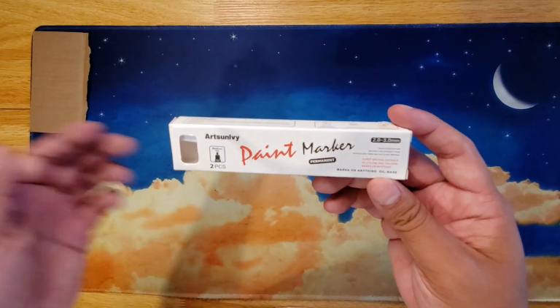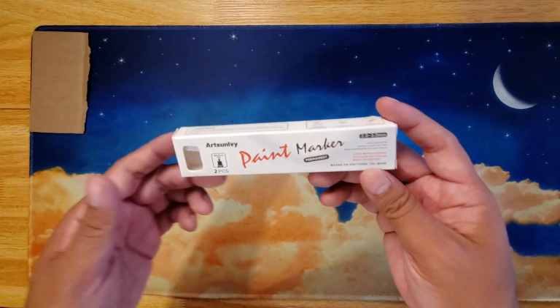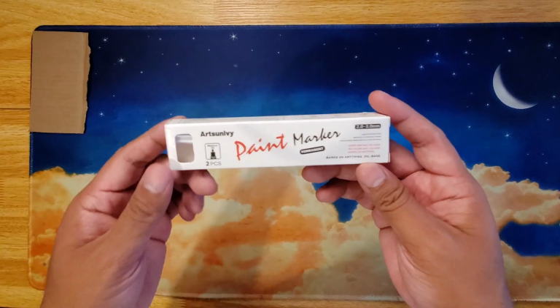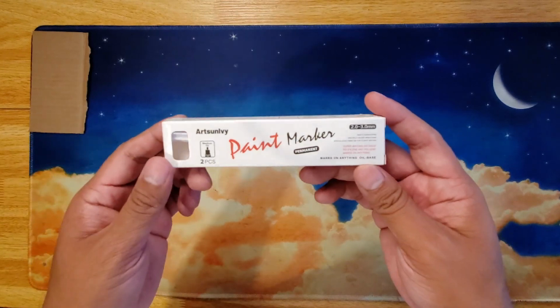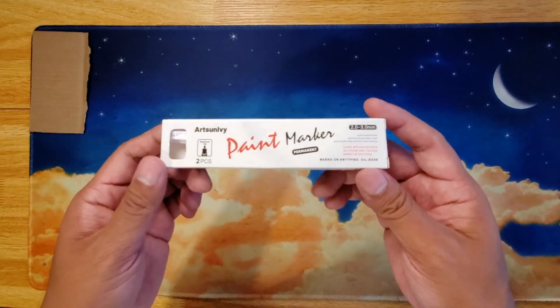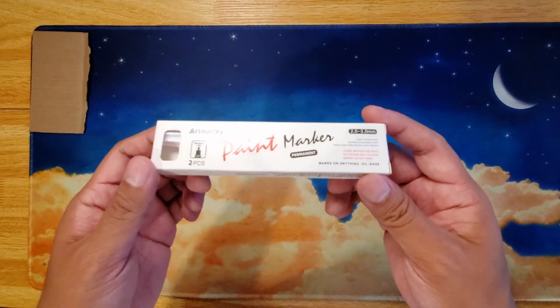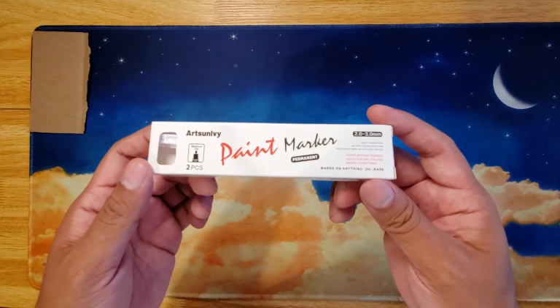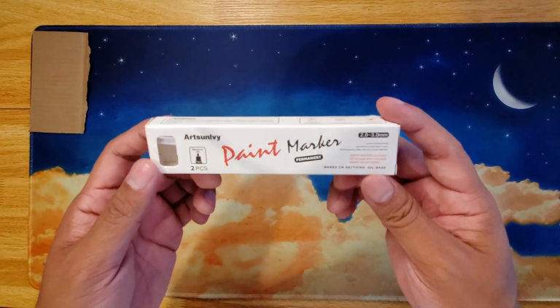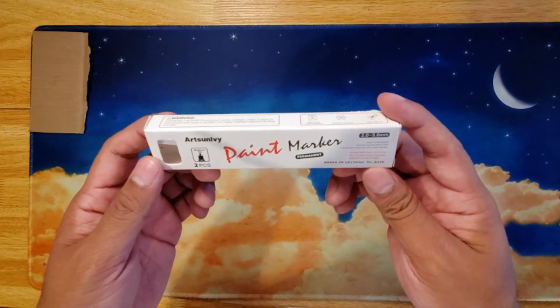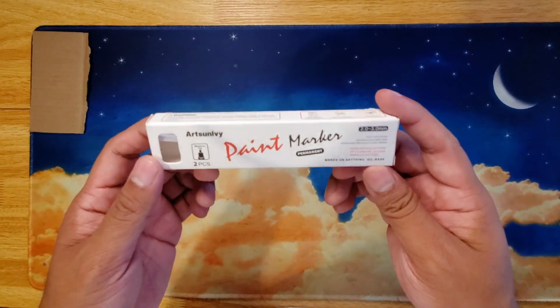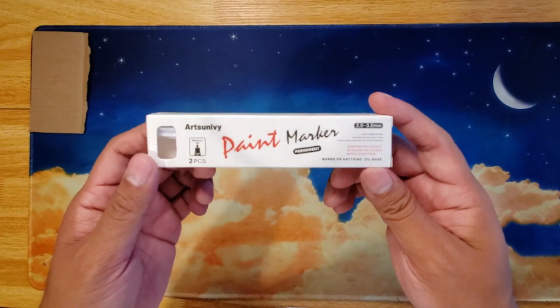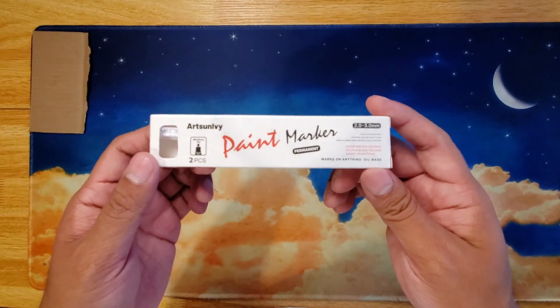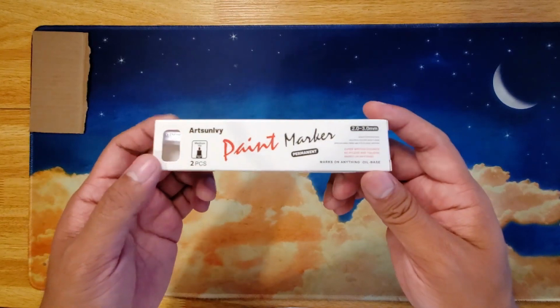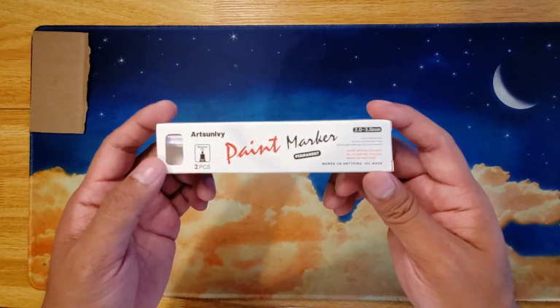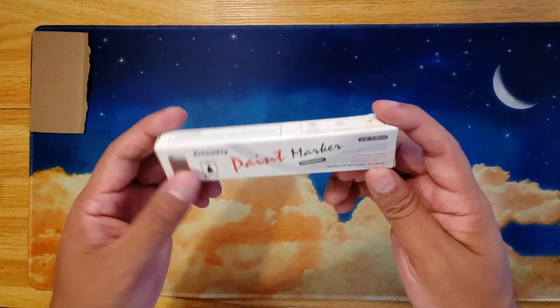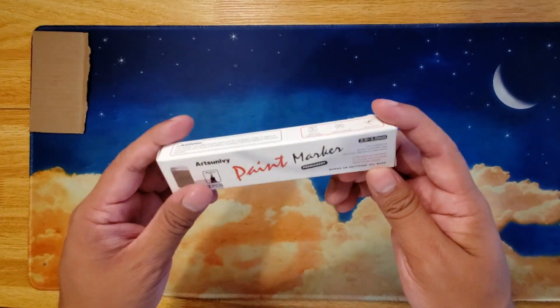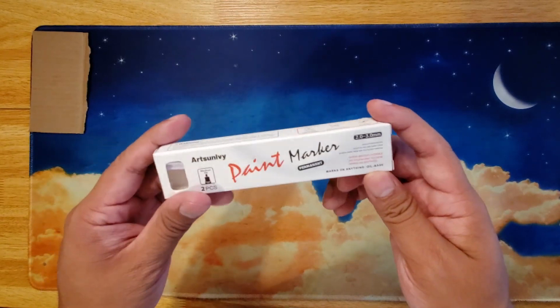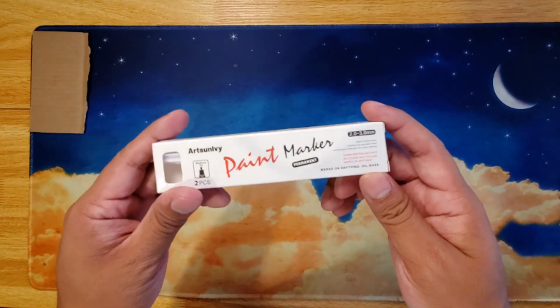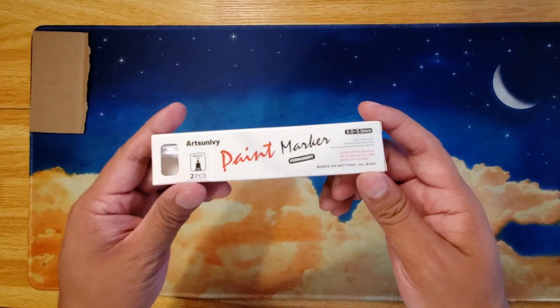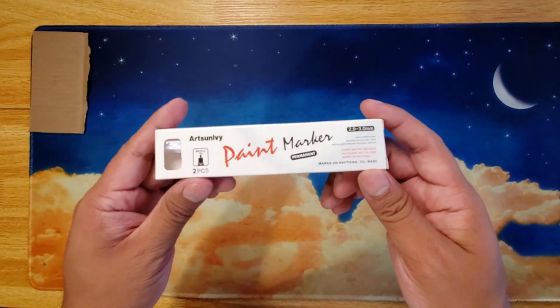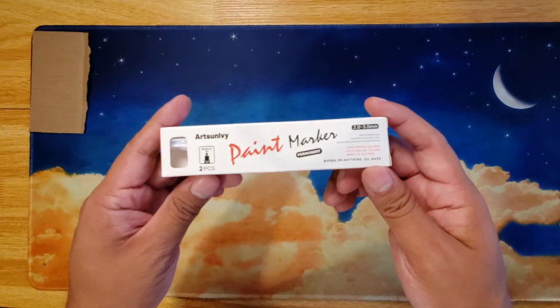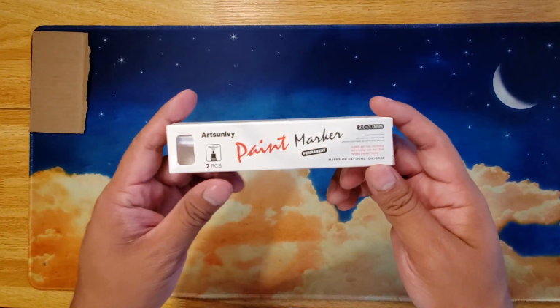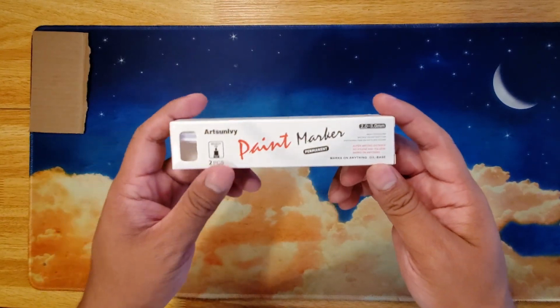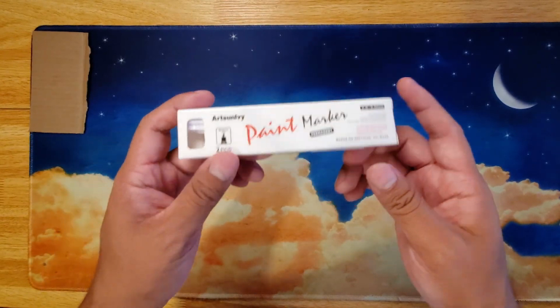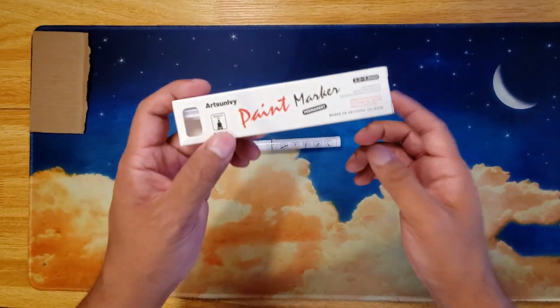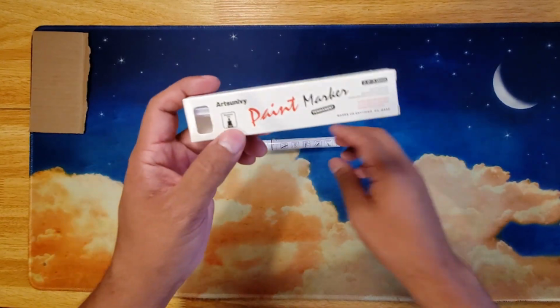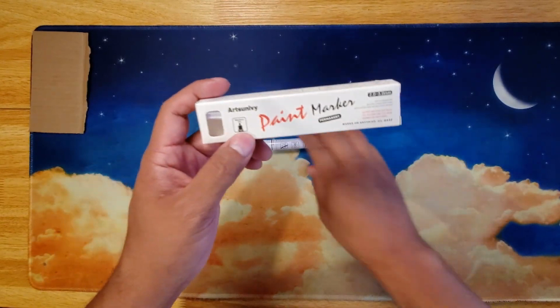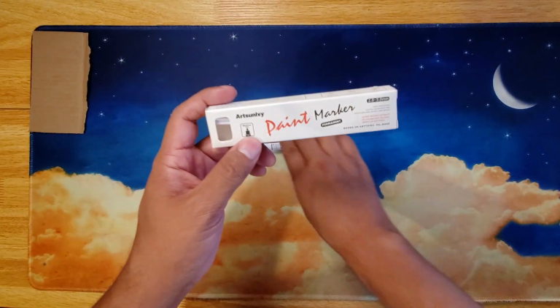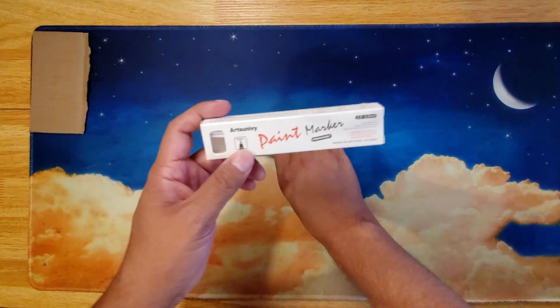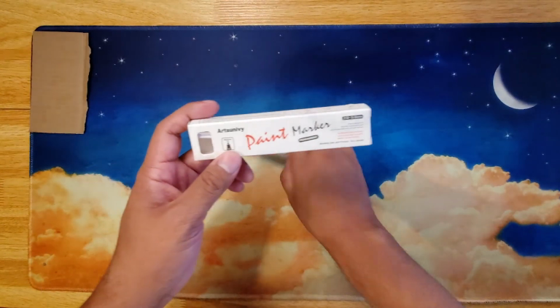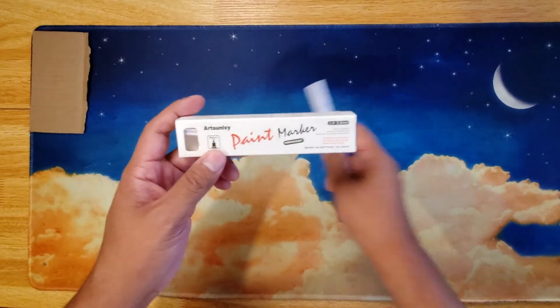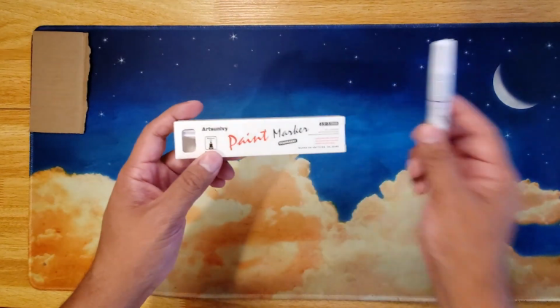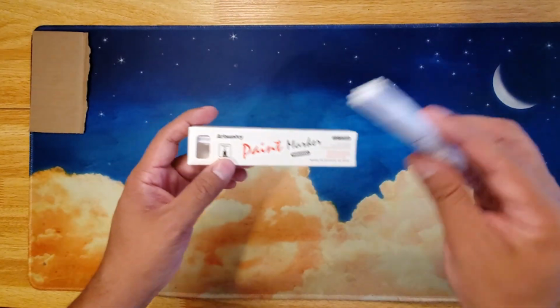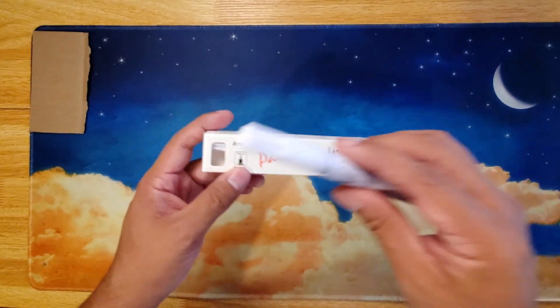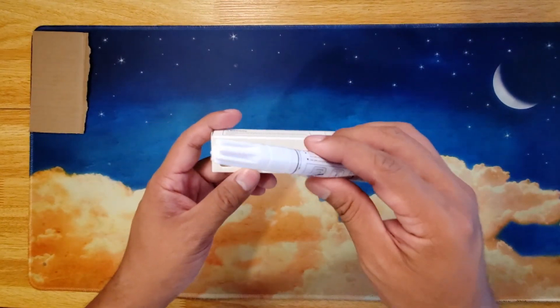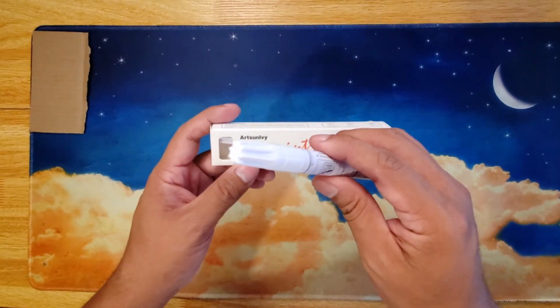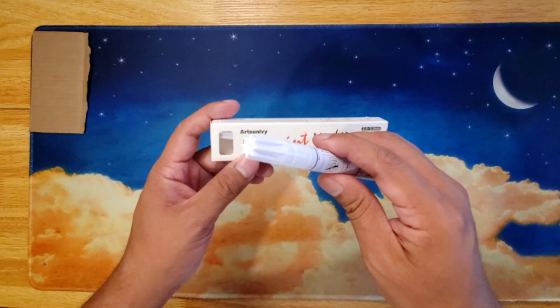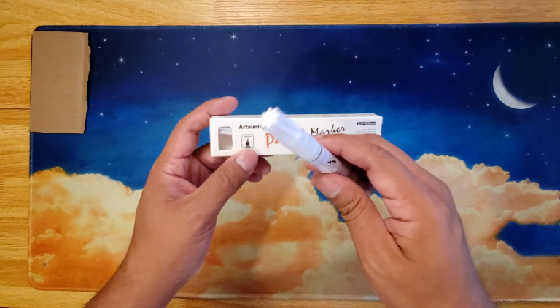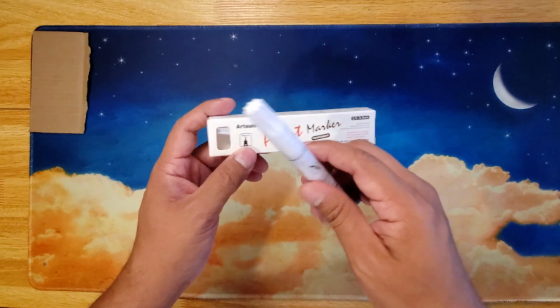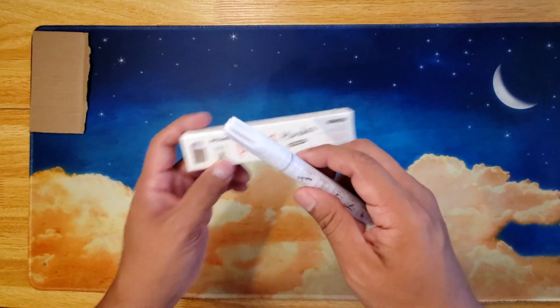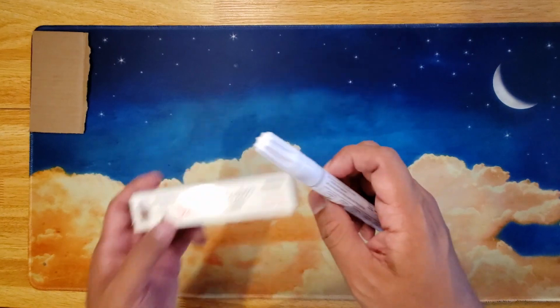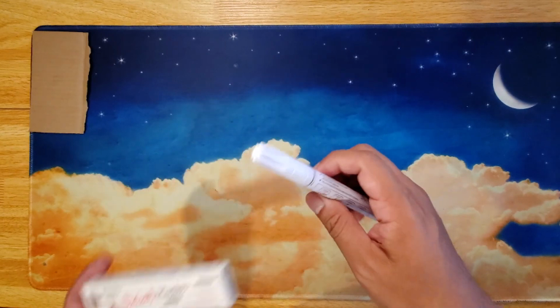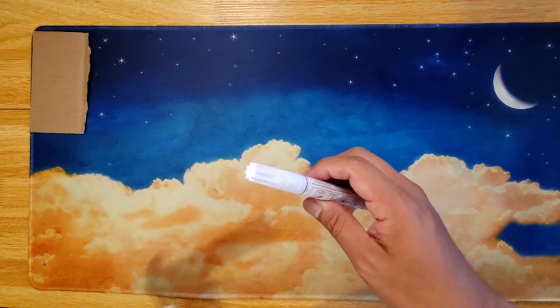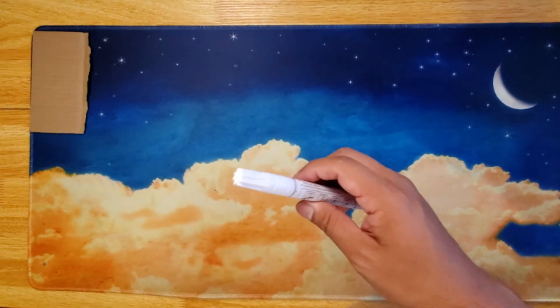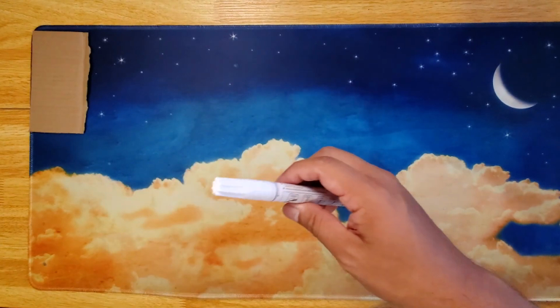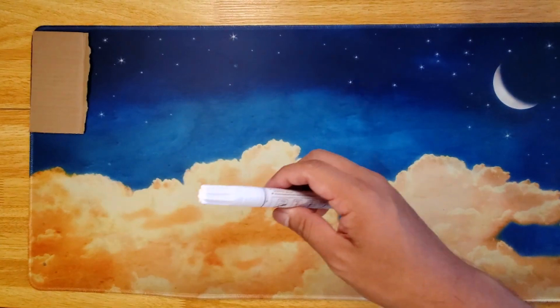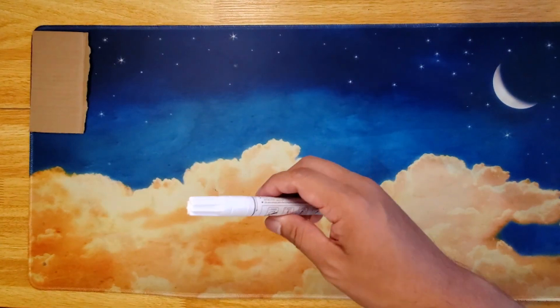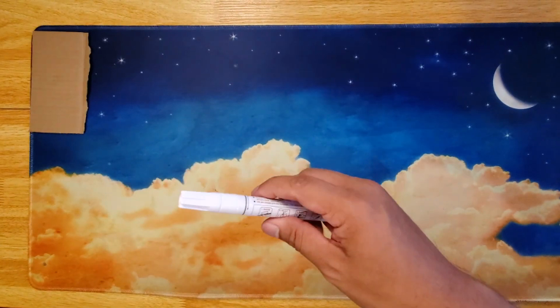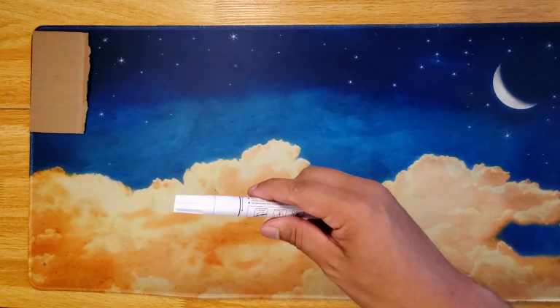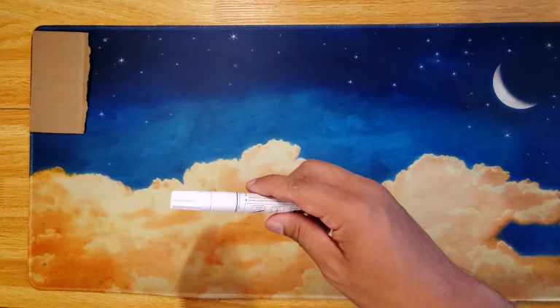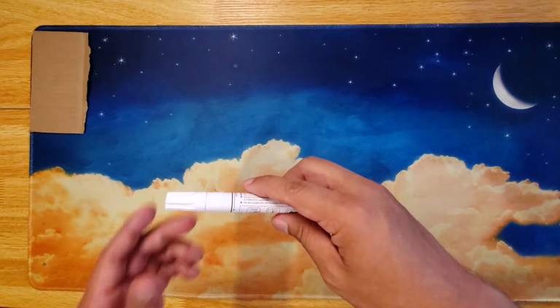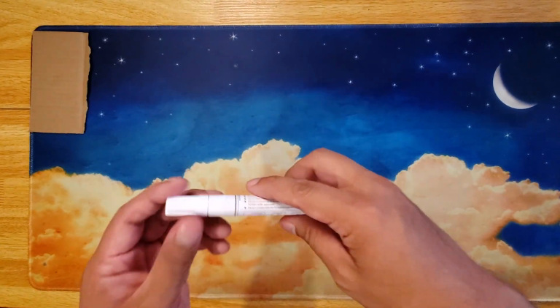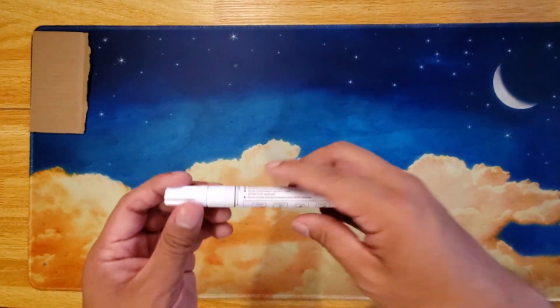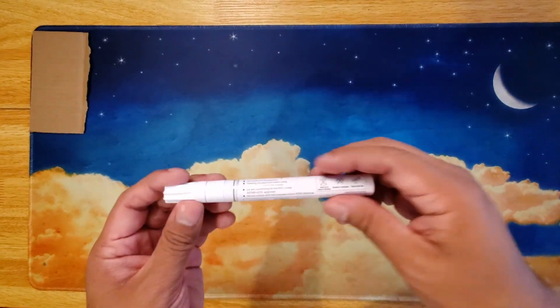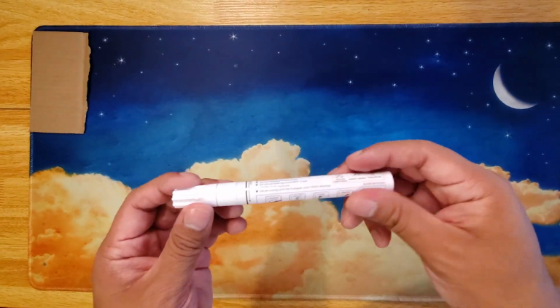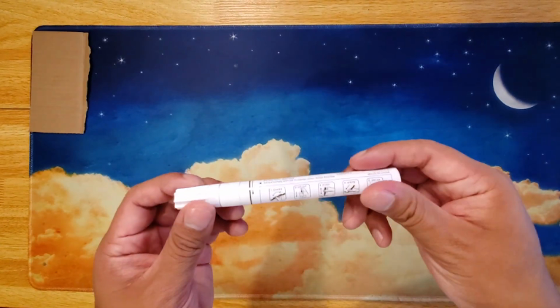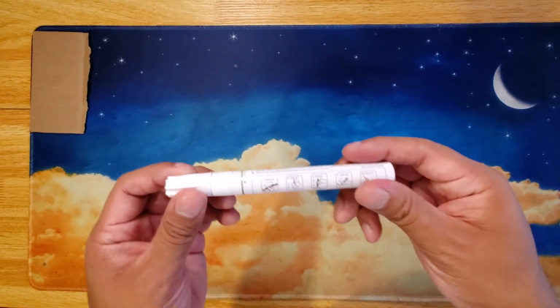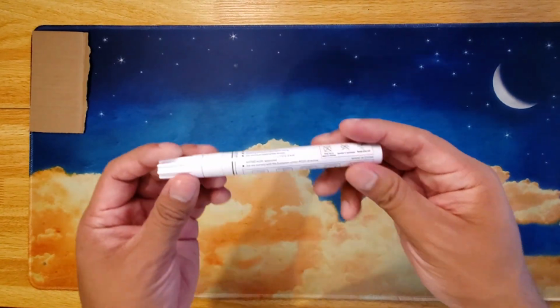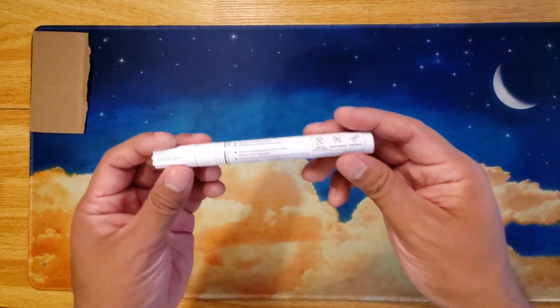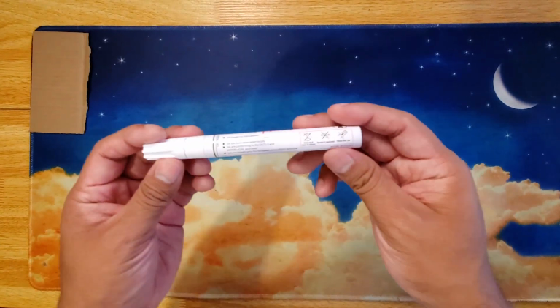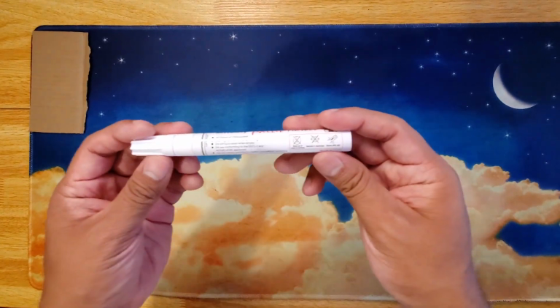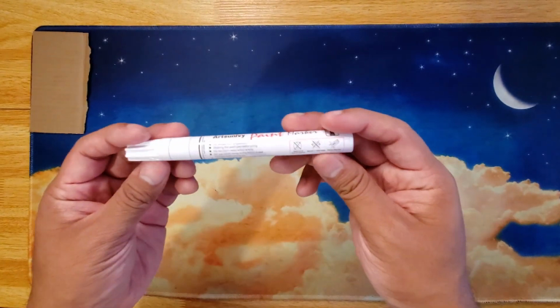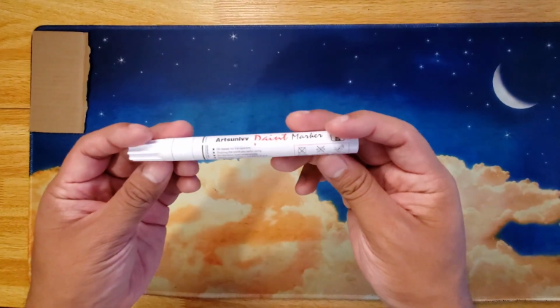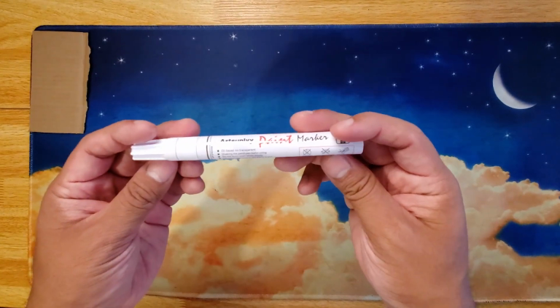We're taking a look at the Art Son La Vie permanent paint marker in white, which comes in a two-pack. The instructions are pretty clear on what to do.